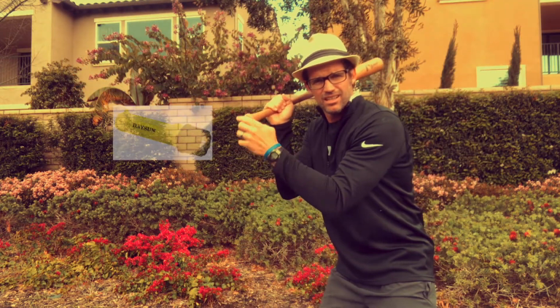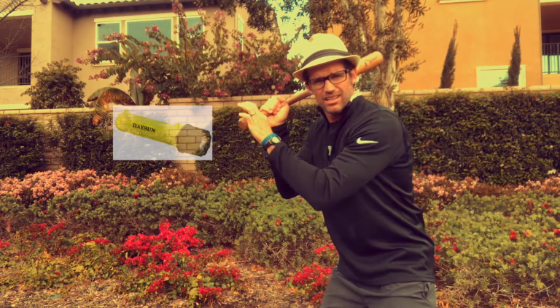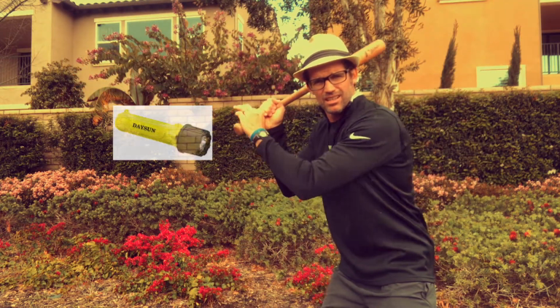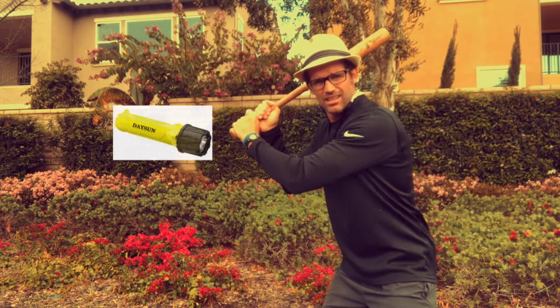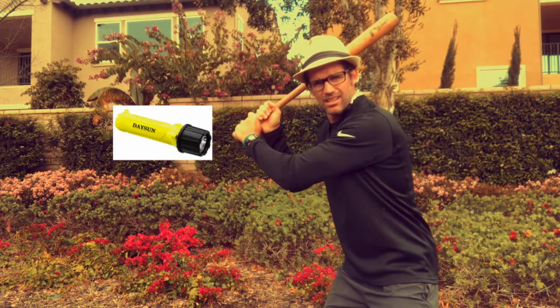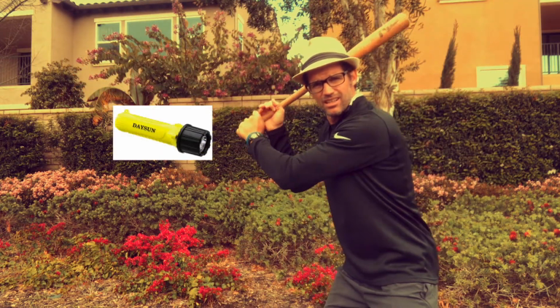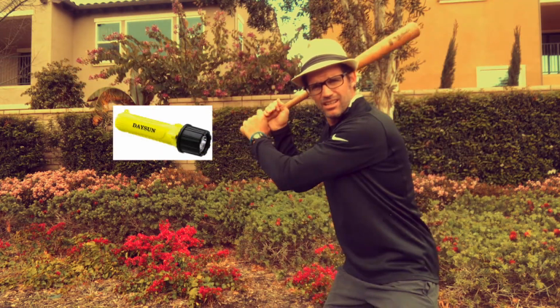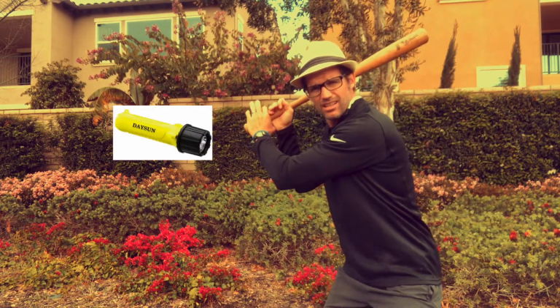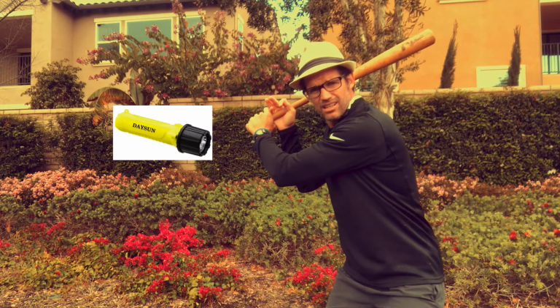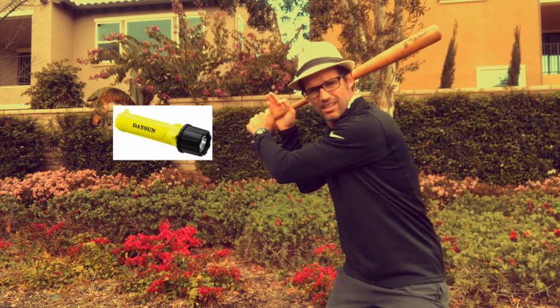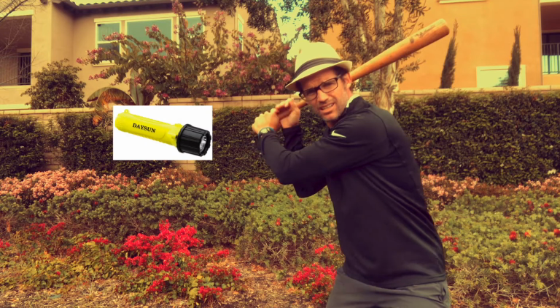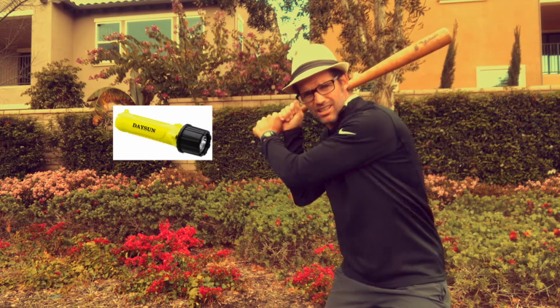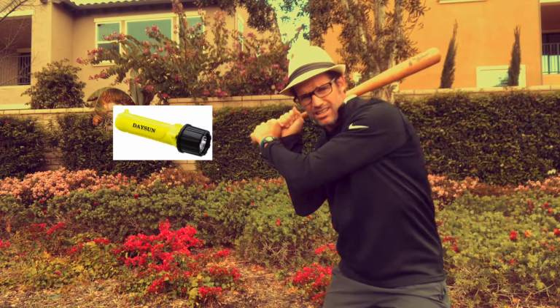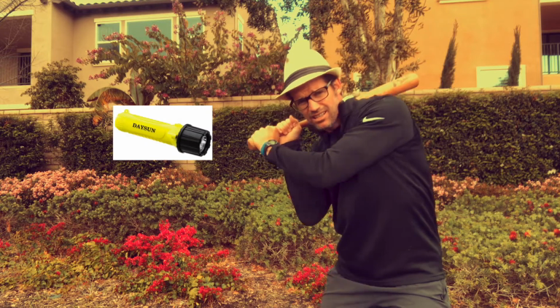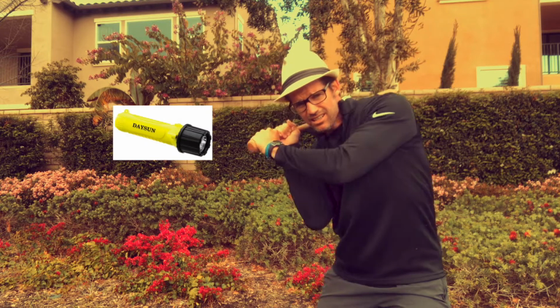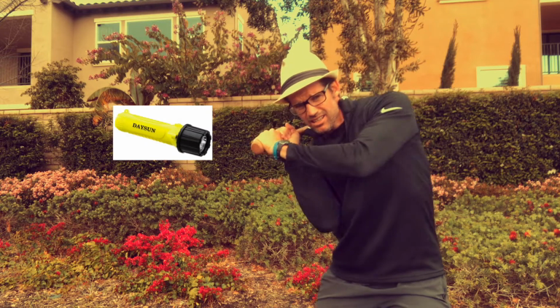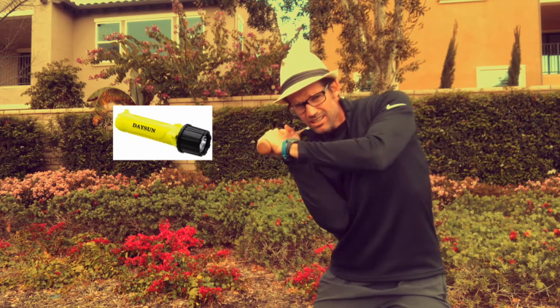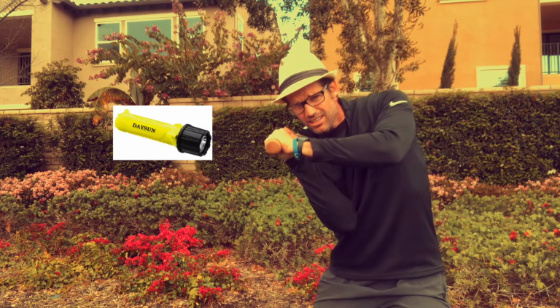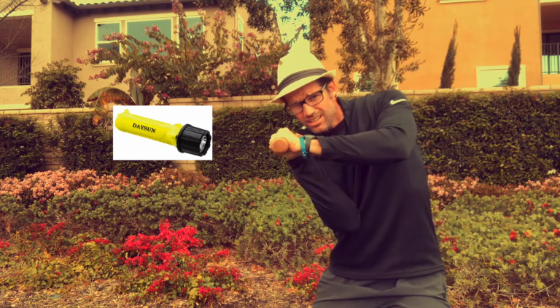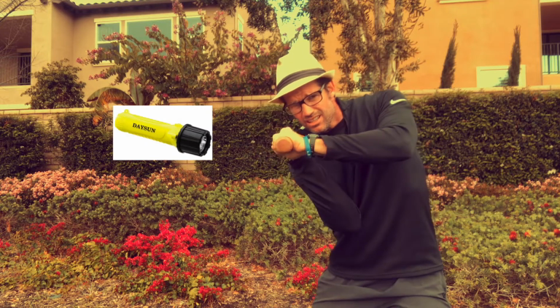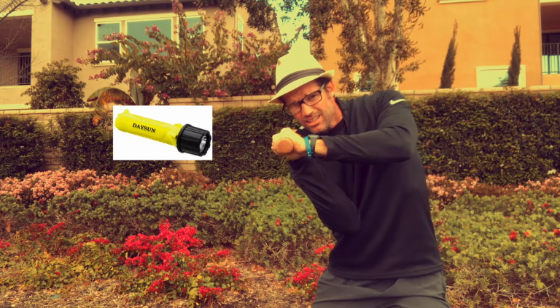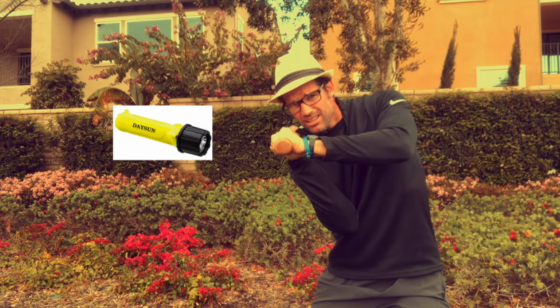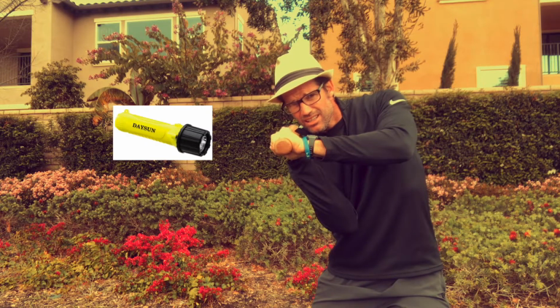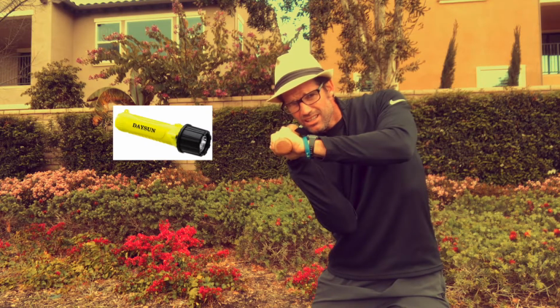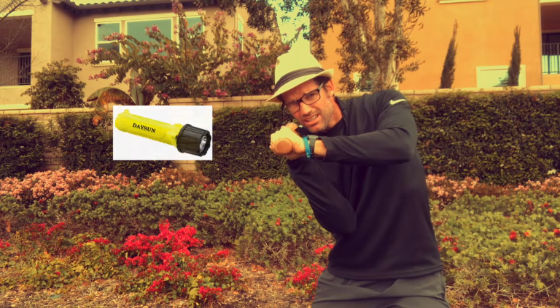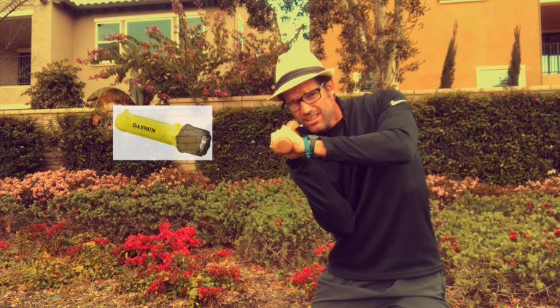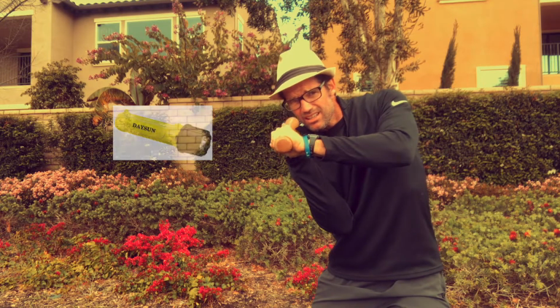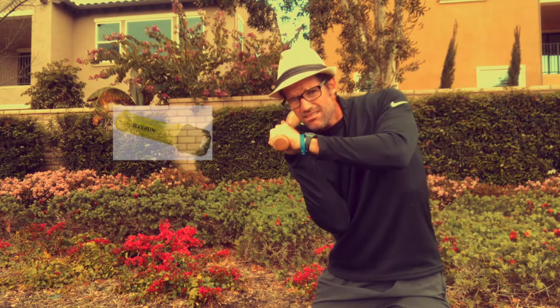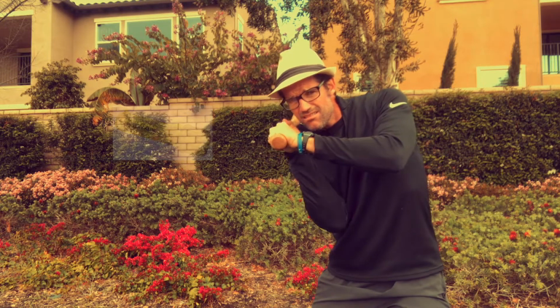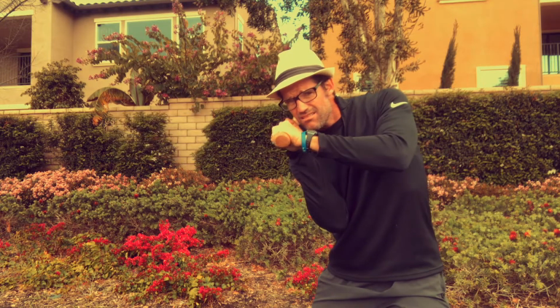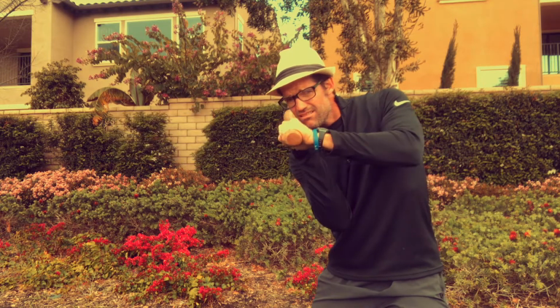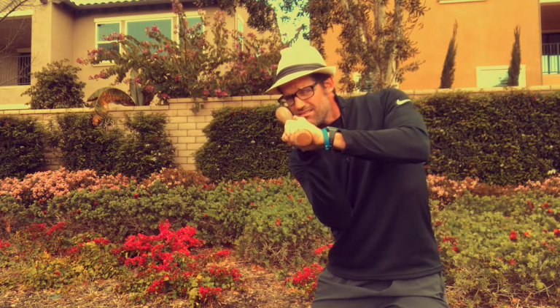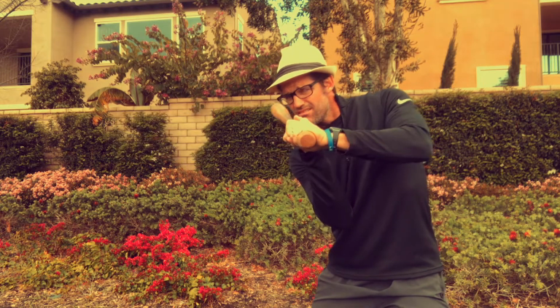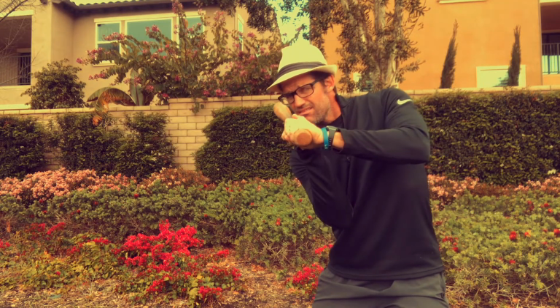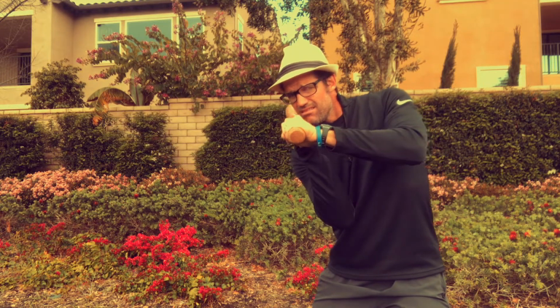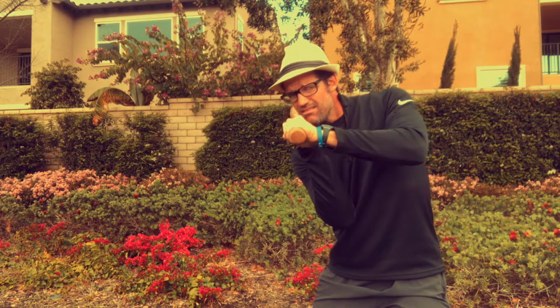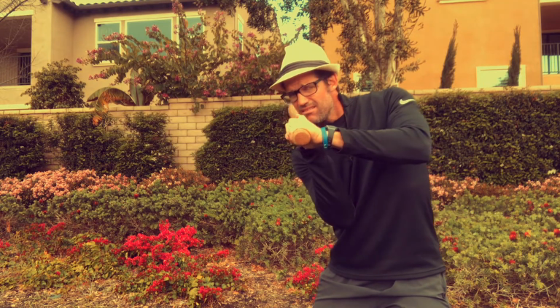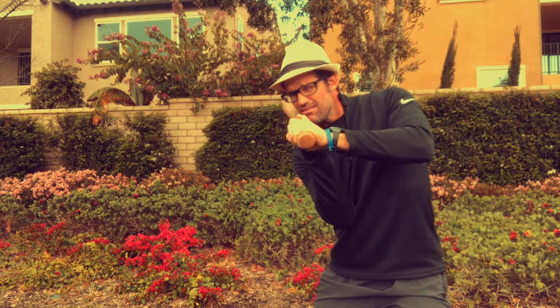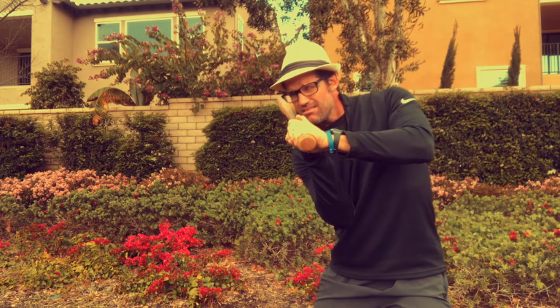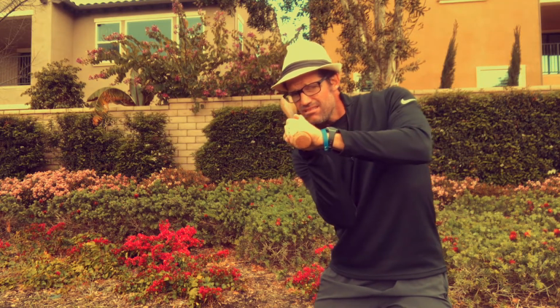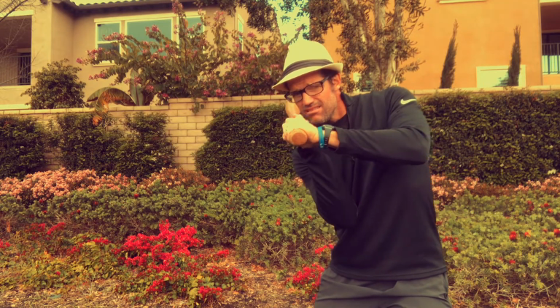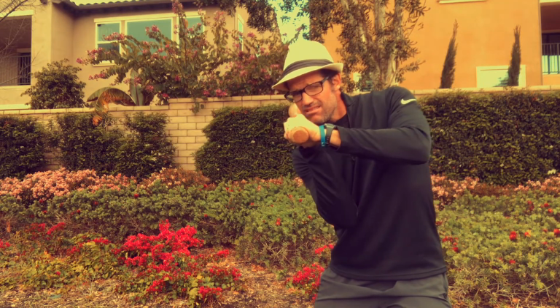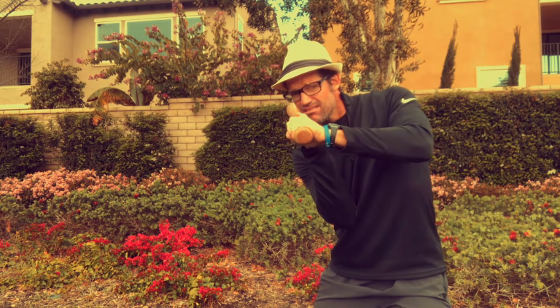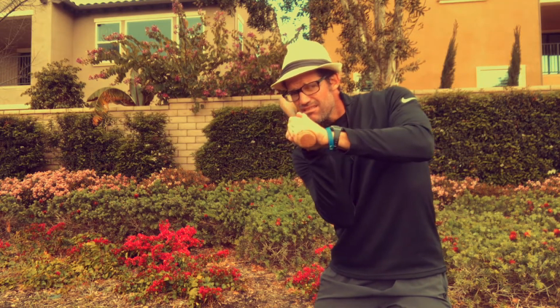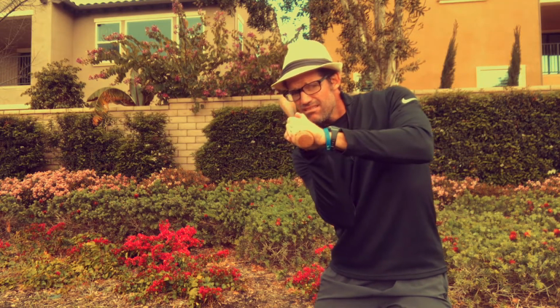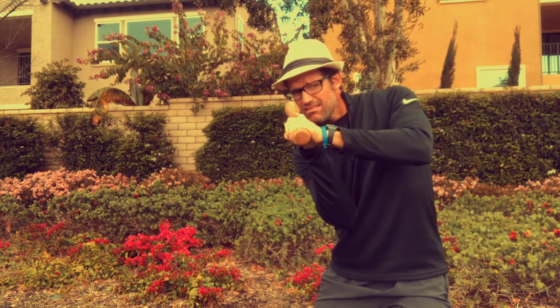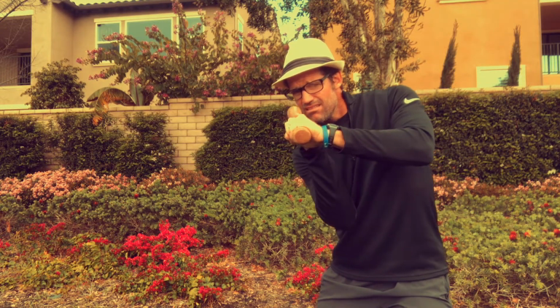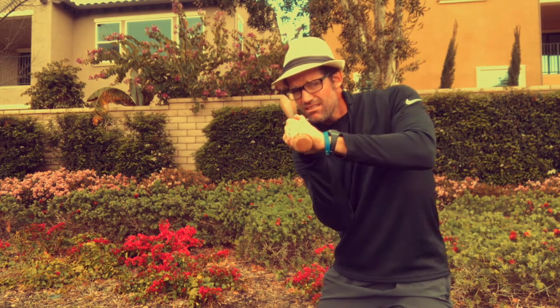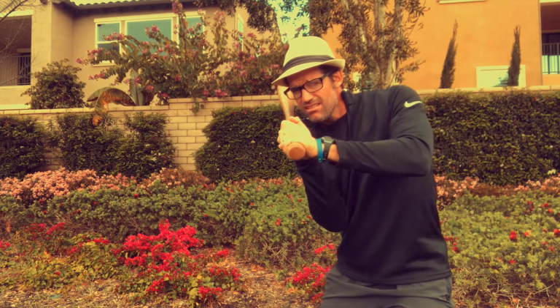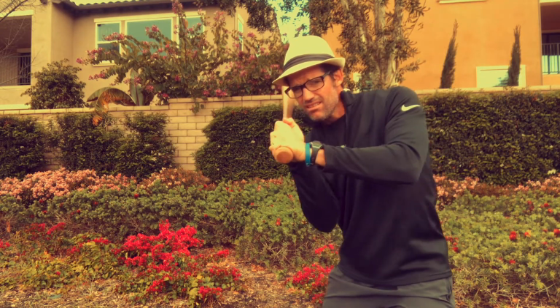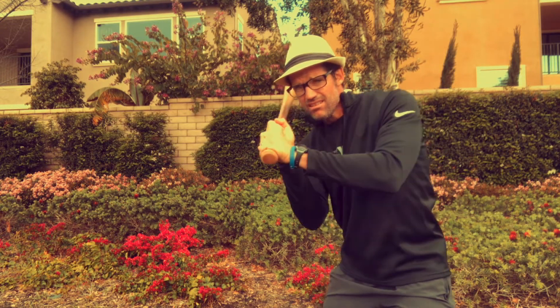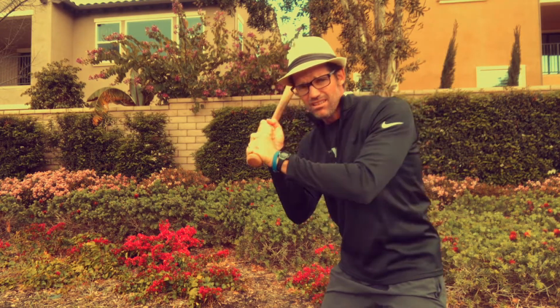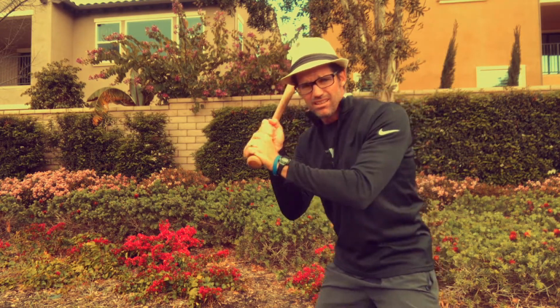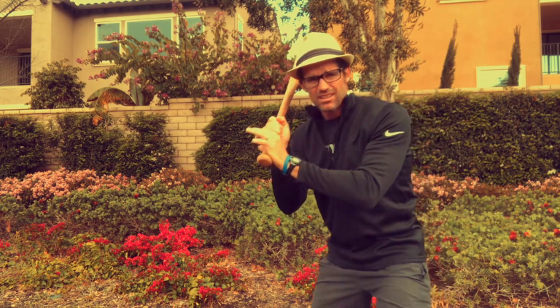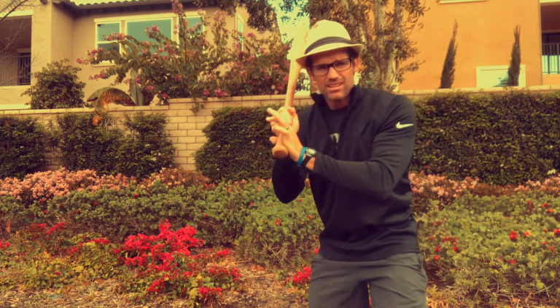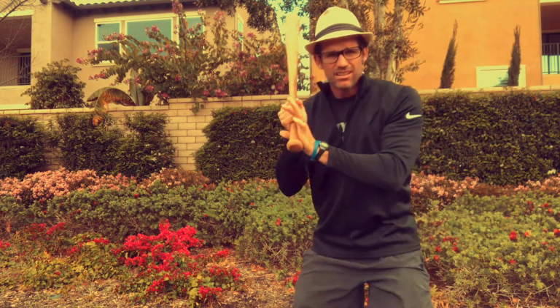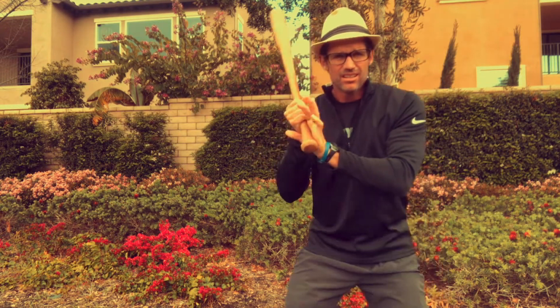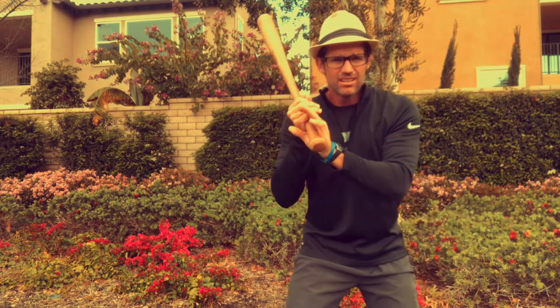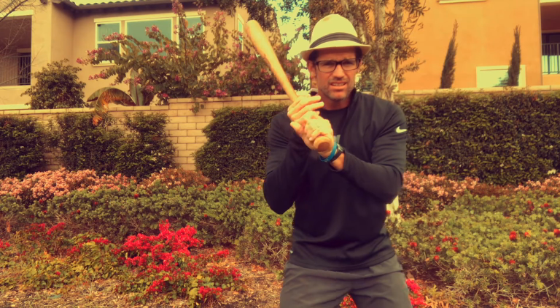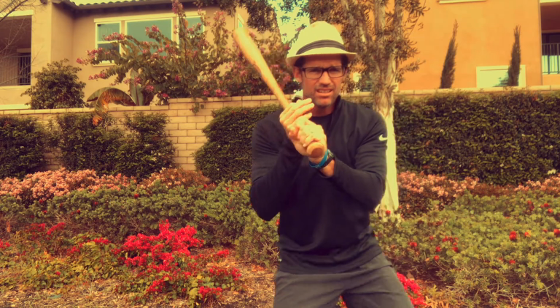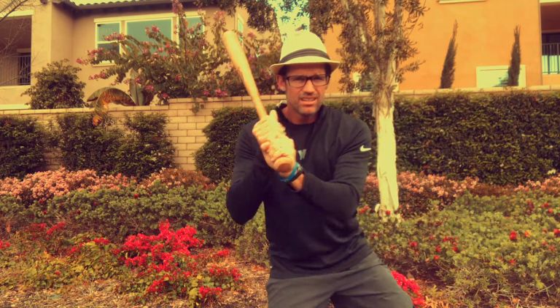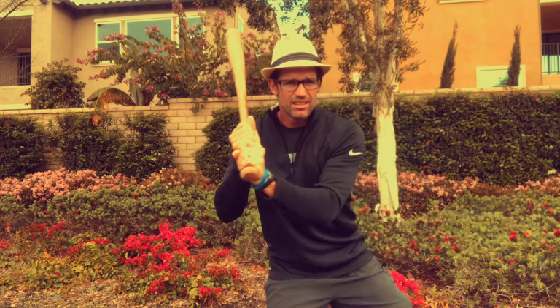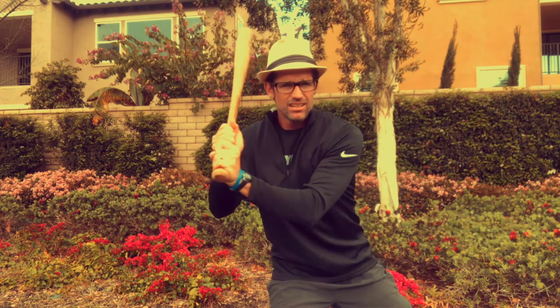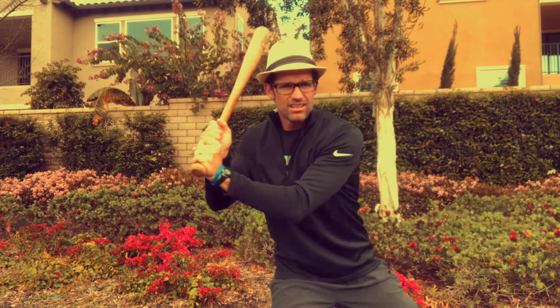Treat the knob of your bat like a flashlight. Shine that flashlight on the oncoming pitch. Stay tight to the body as you go towards the ball.